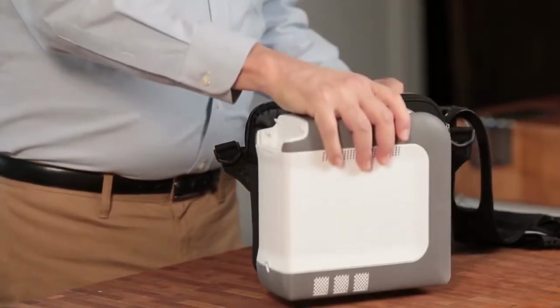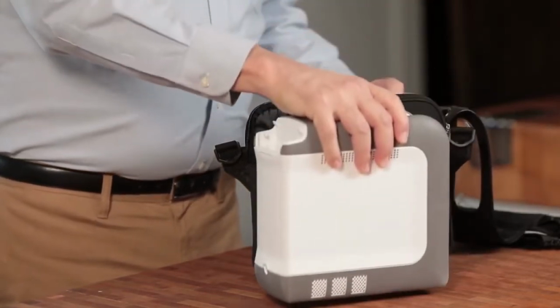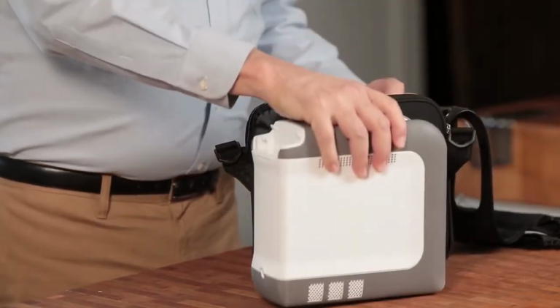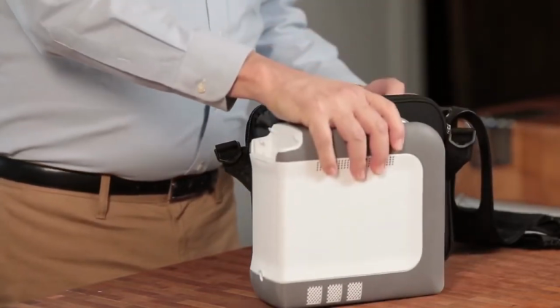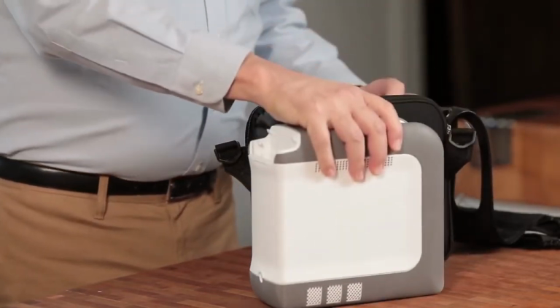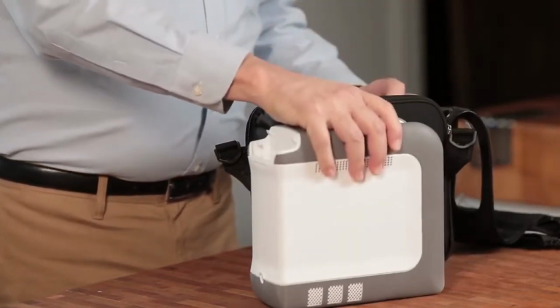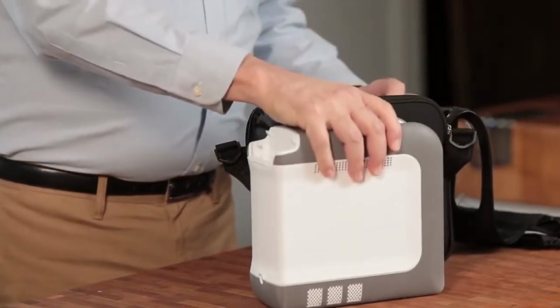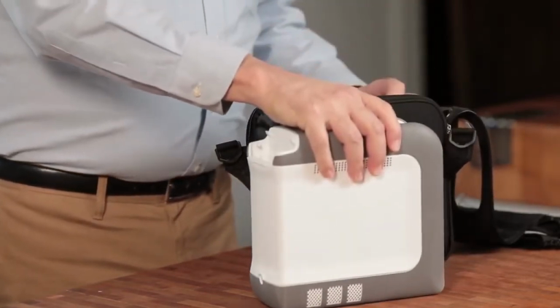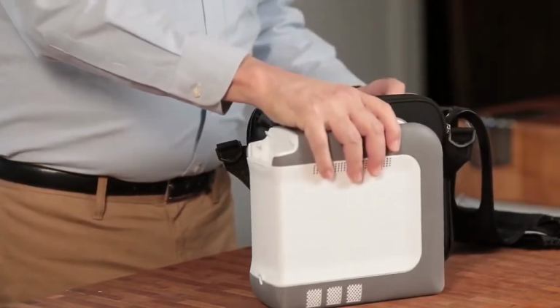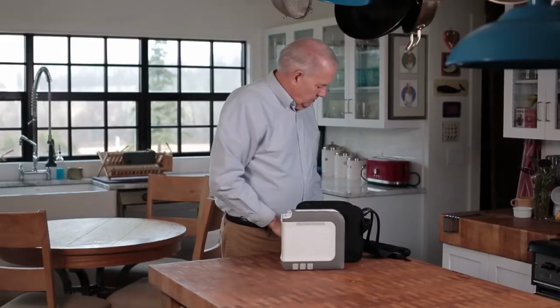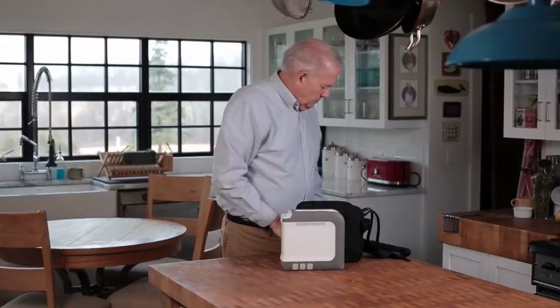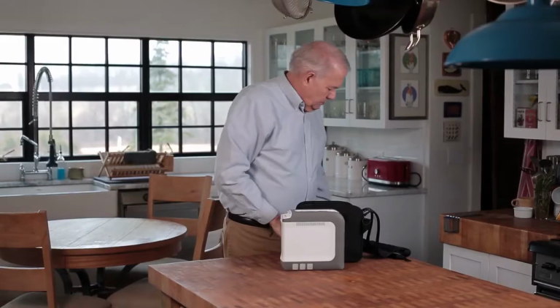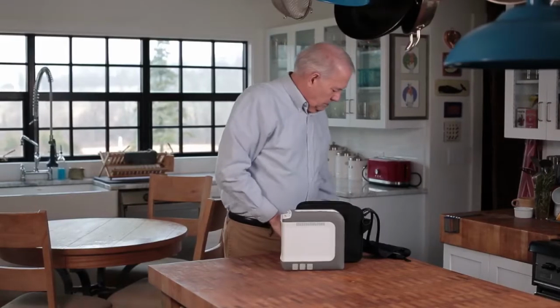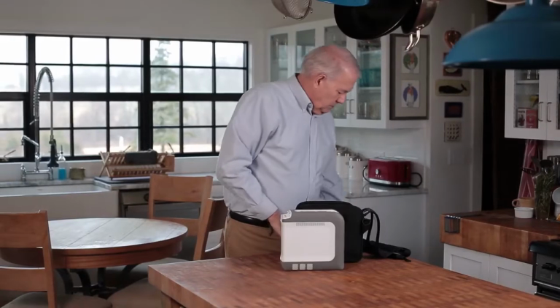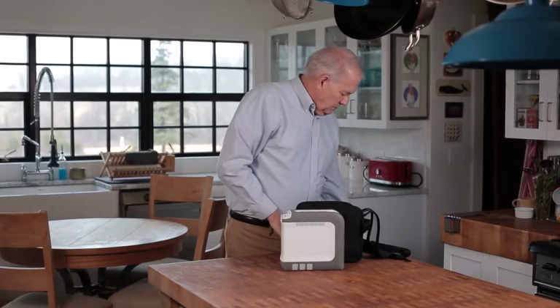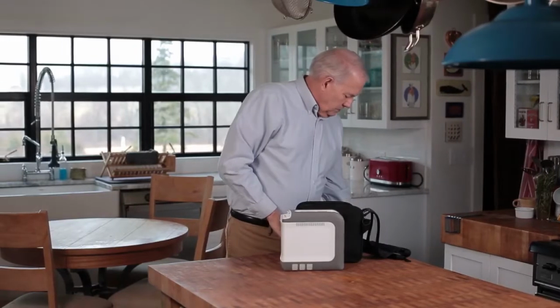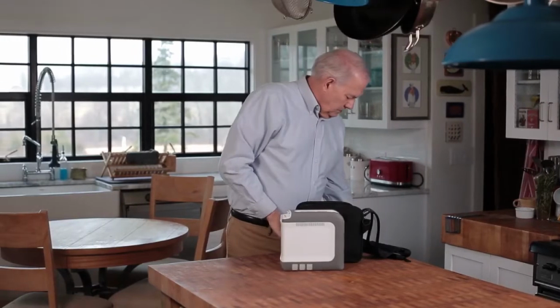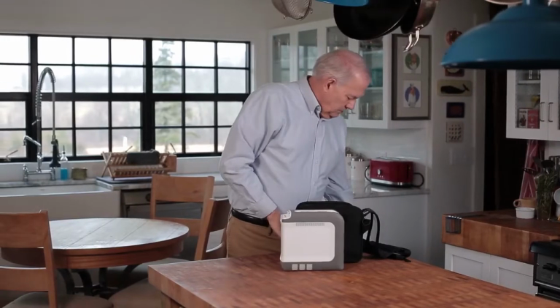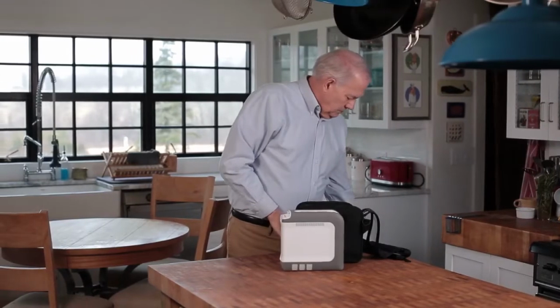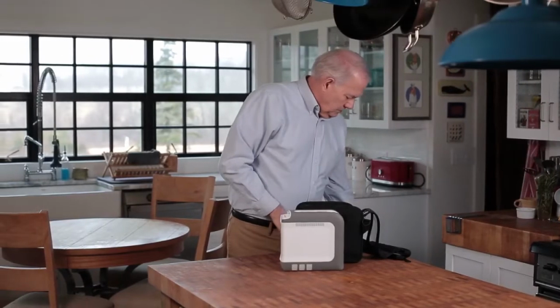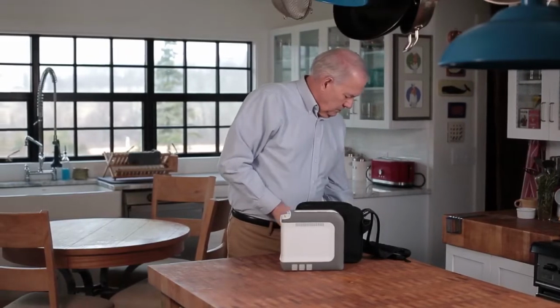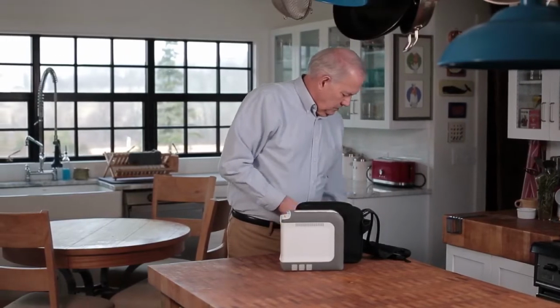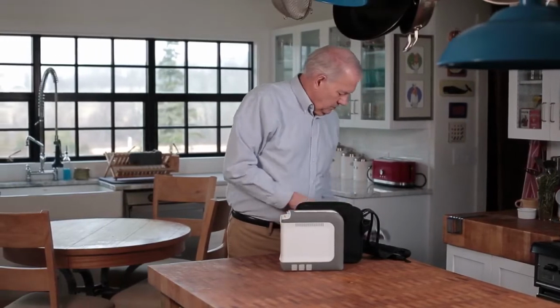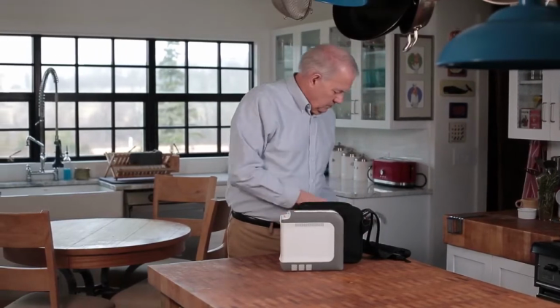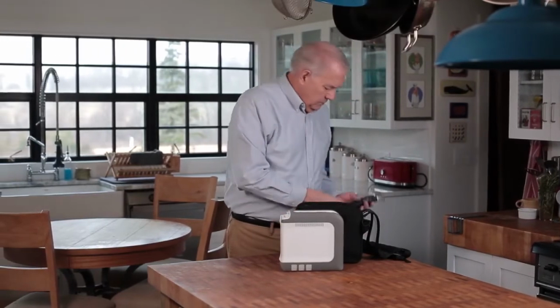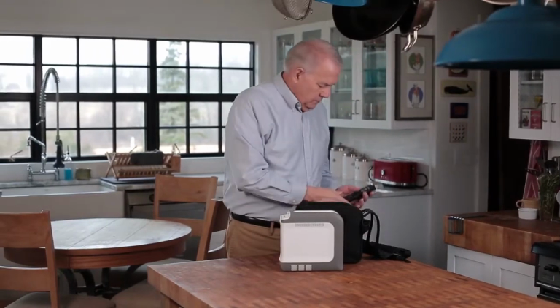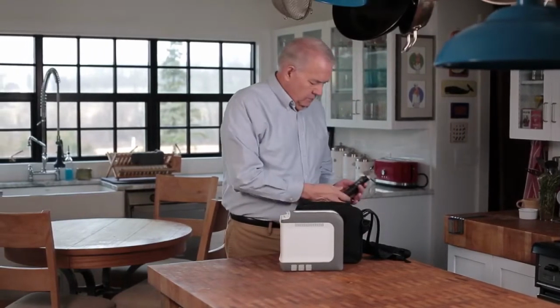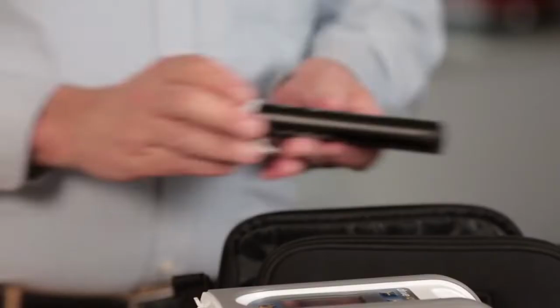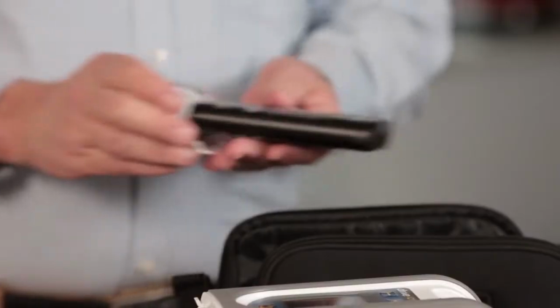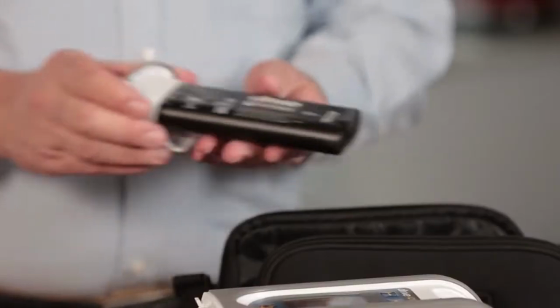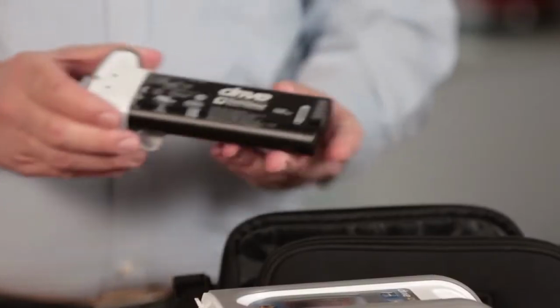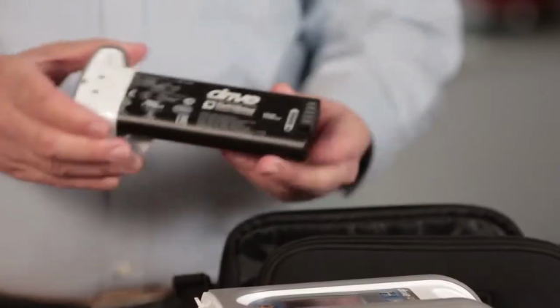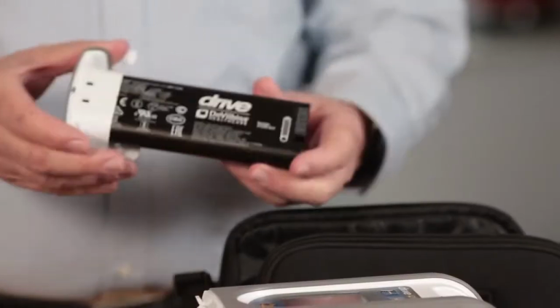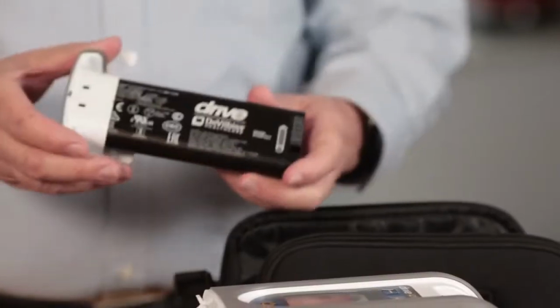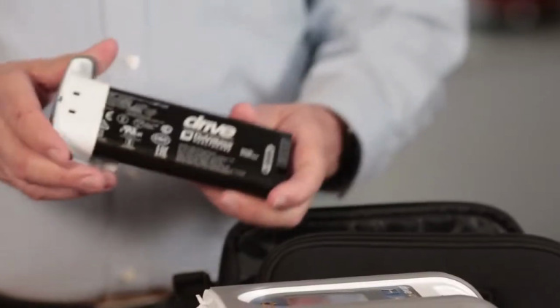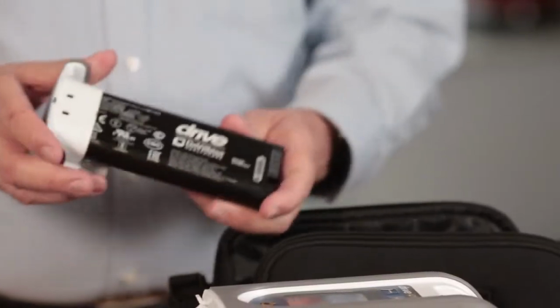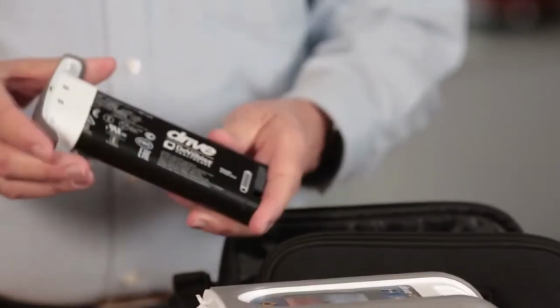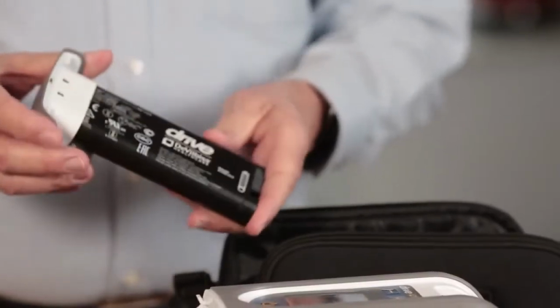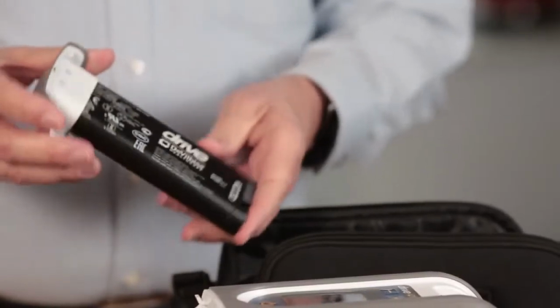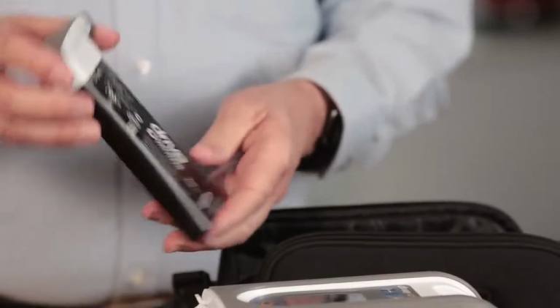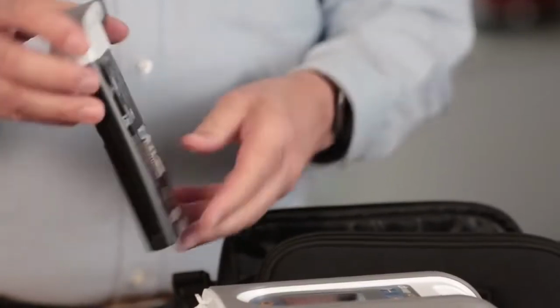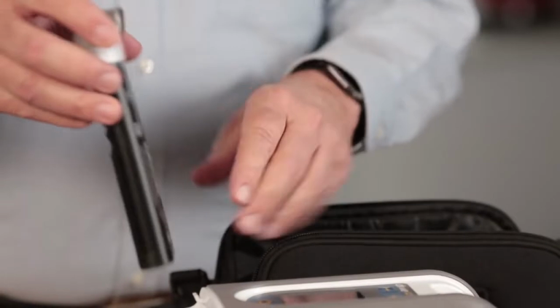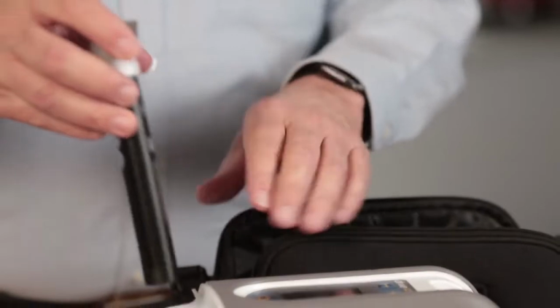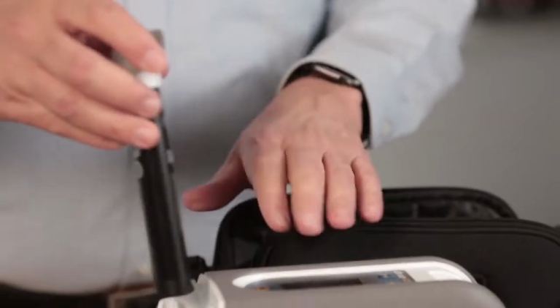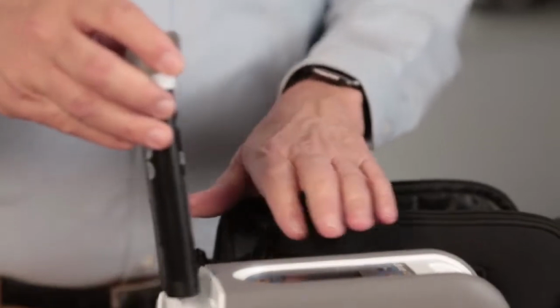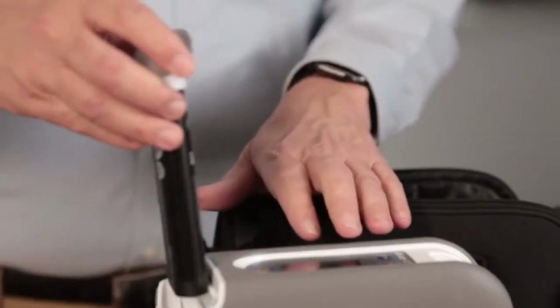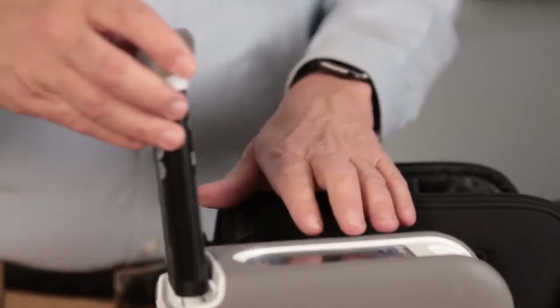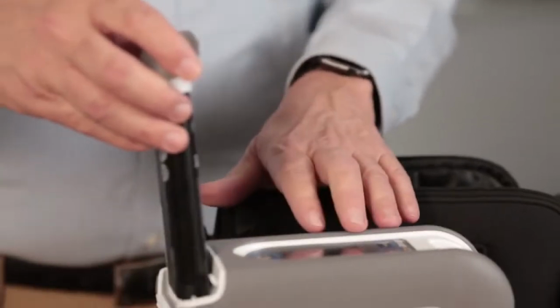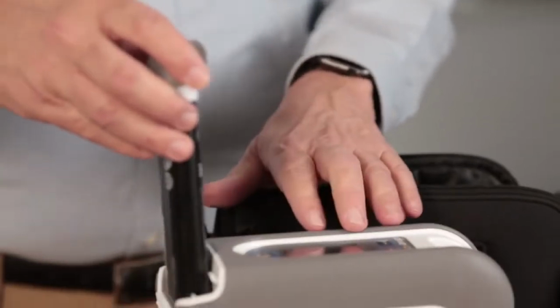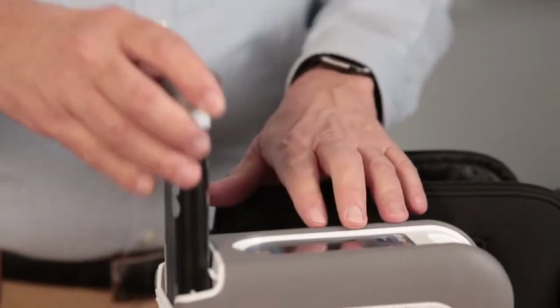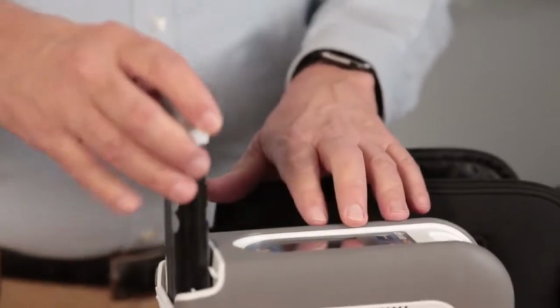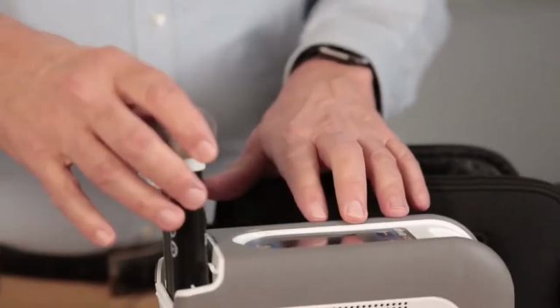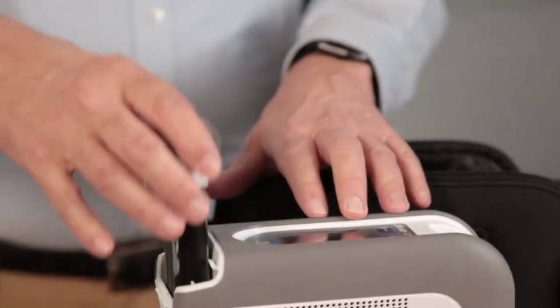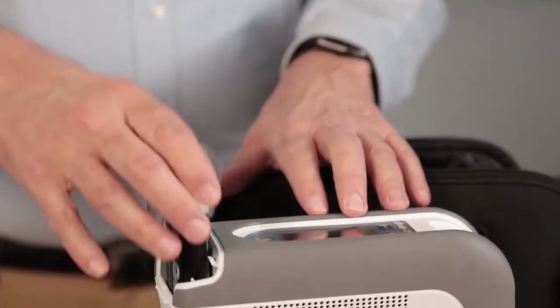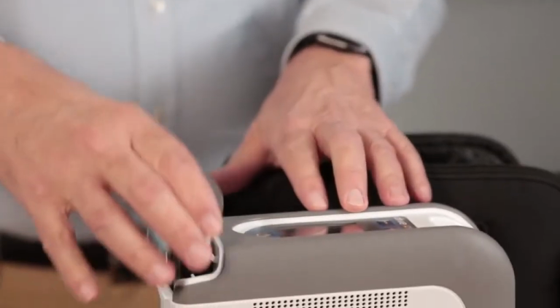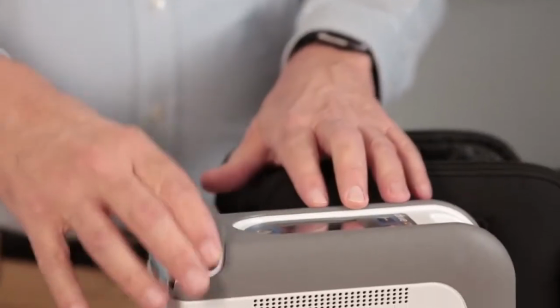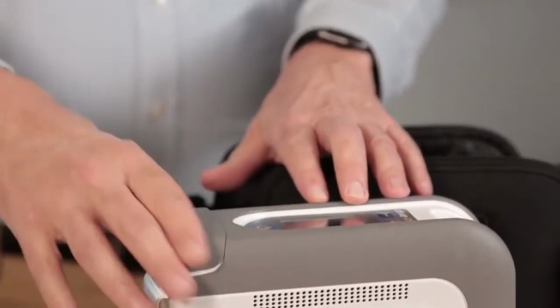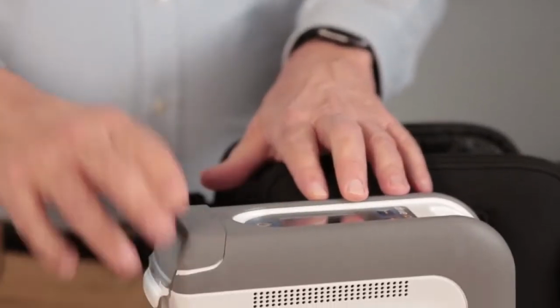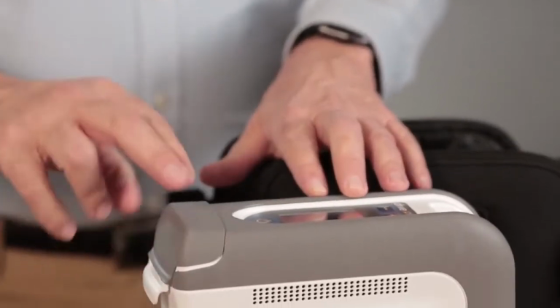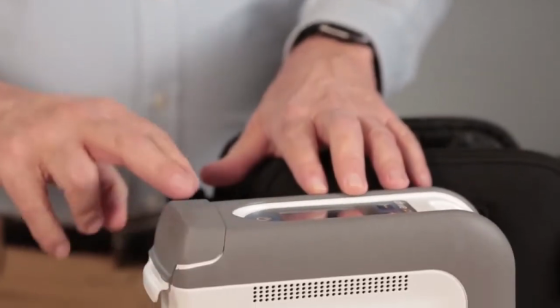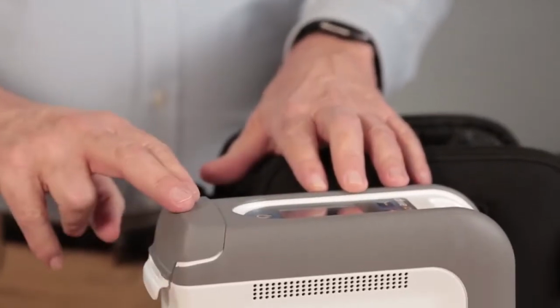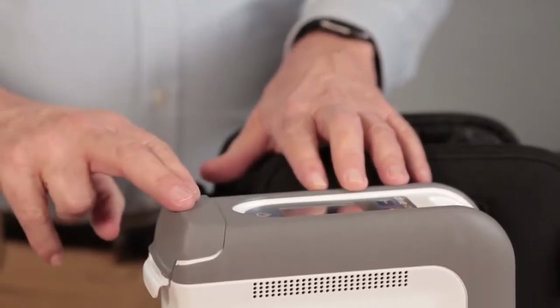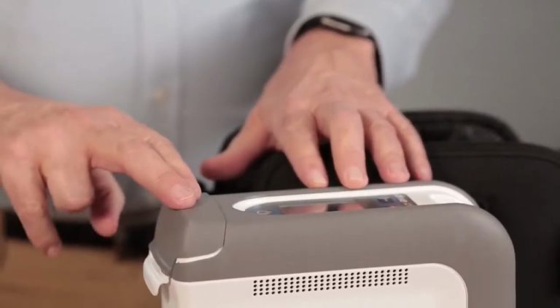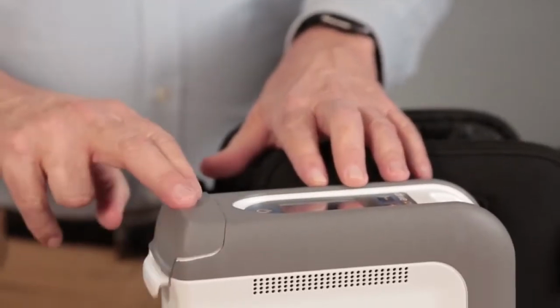Next, let's remove the battery from the packaging. Now, let's insert the battery into the battery bay.